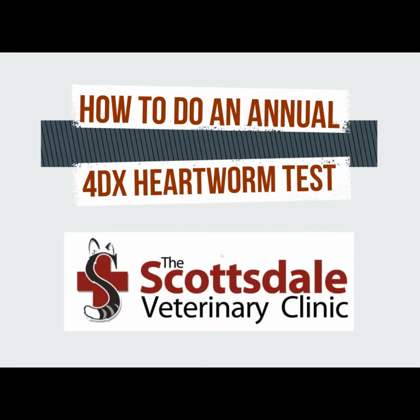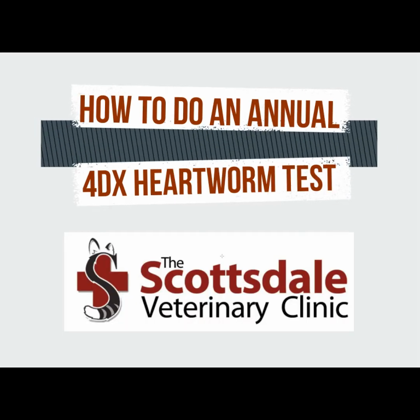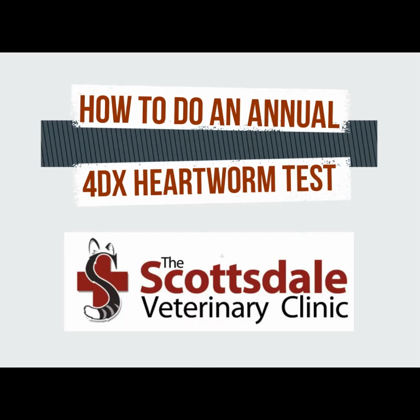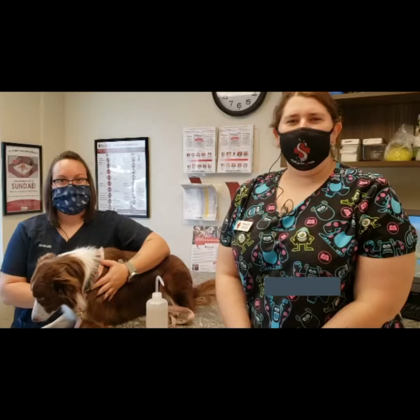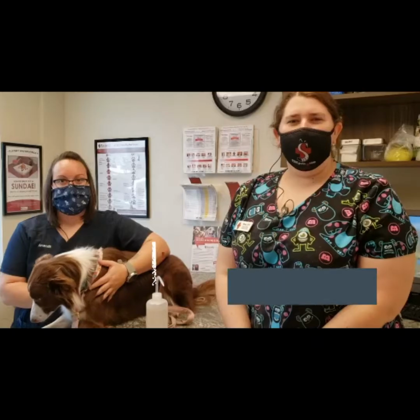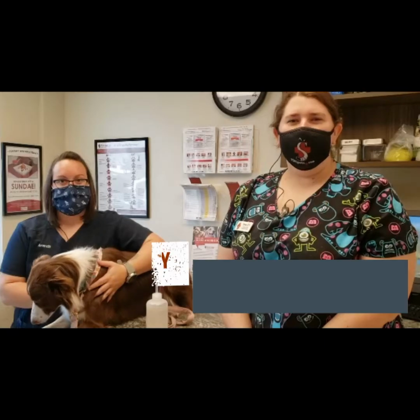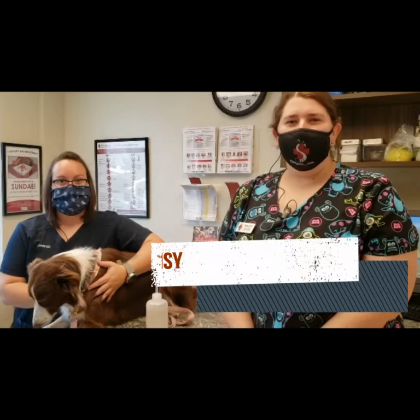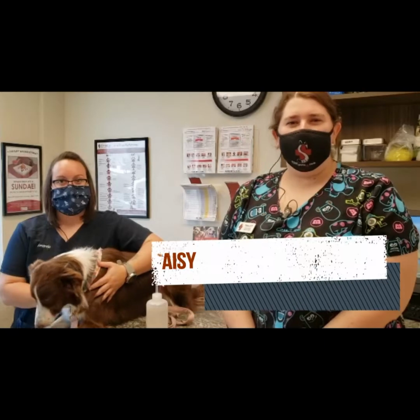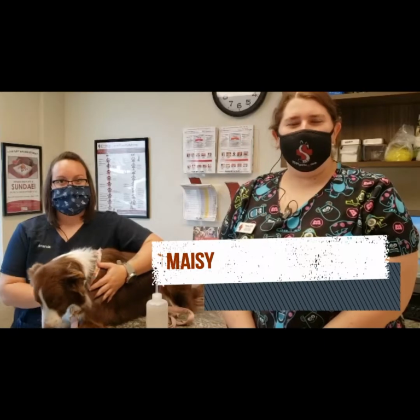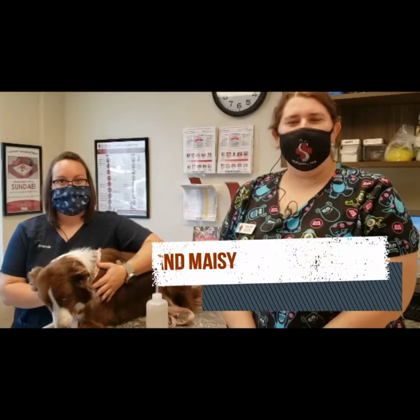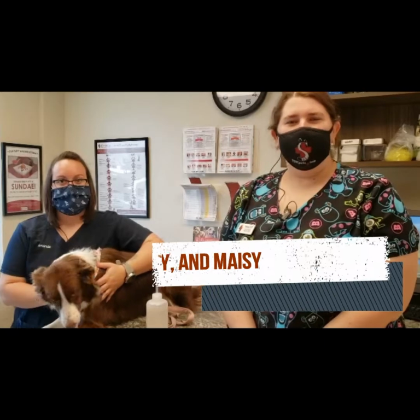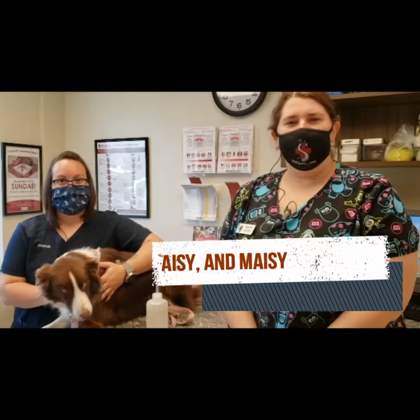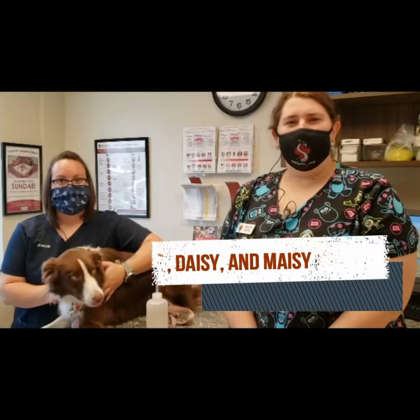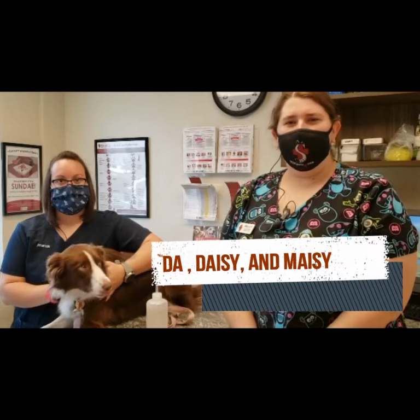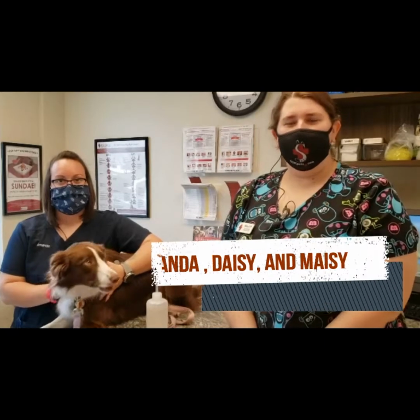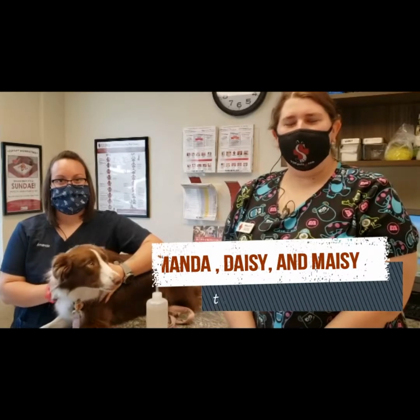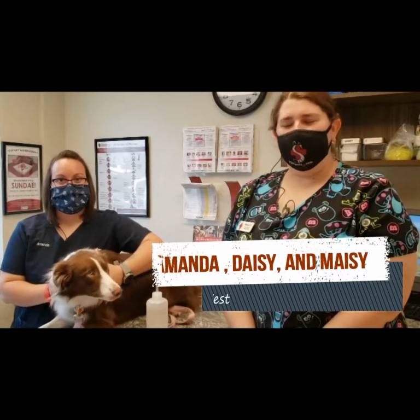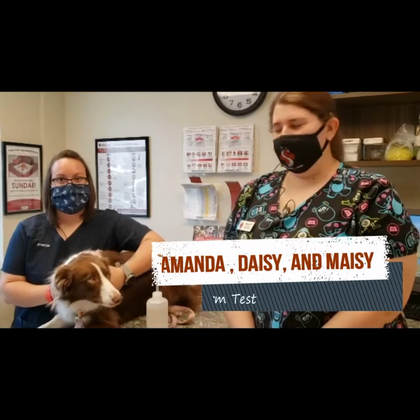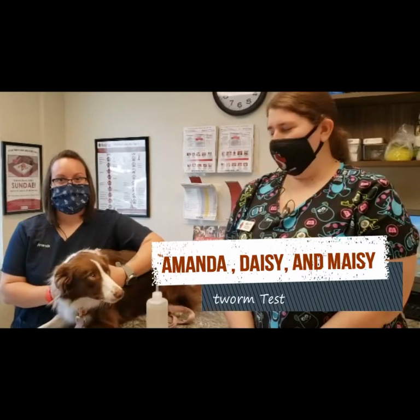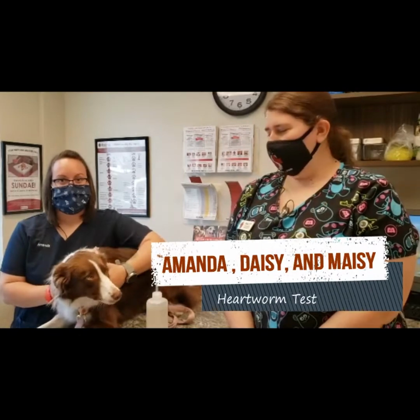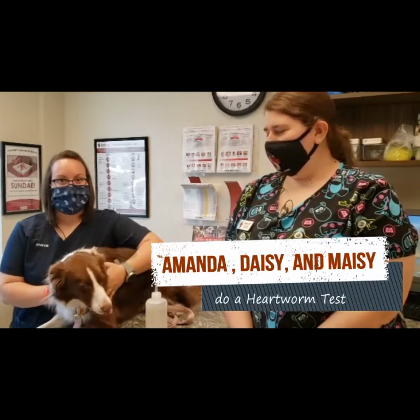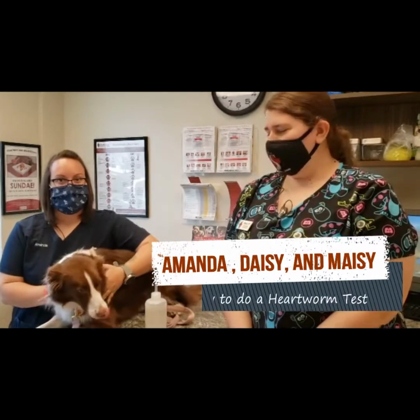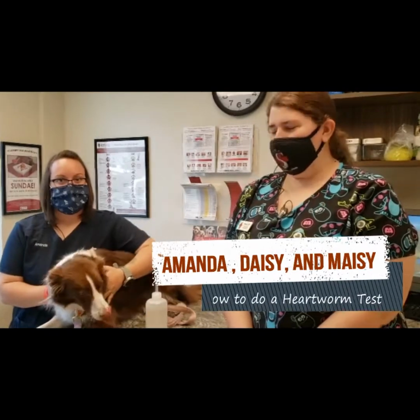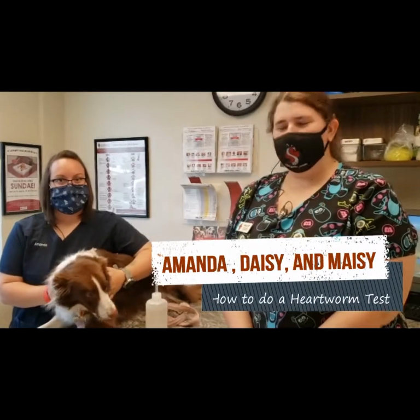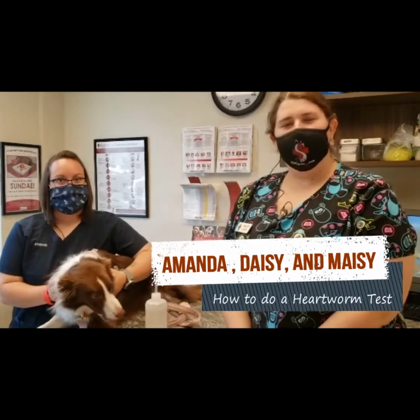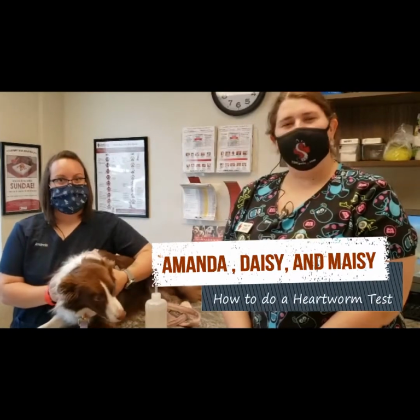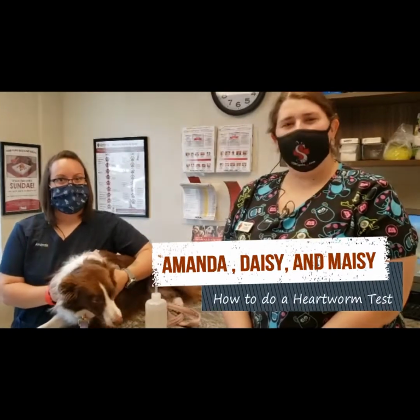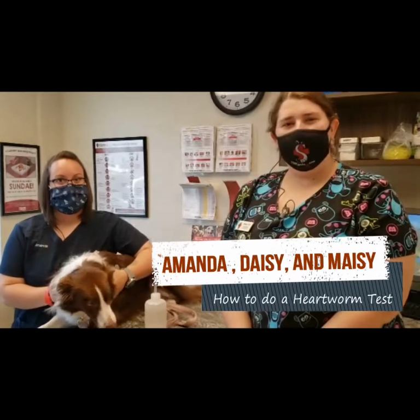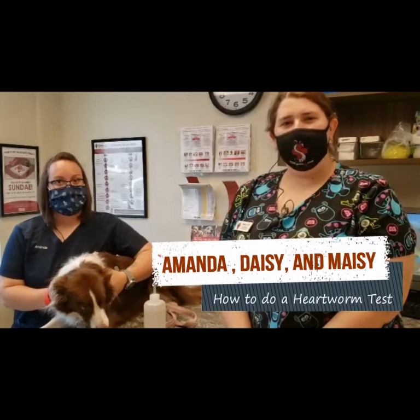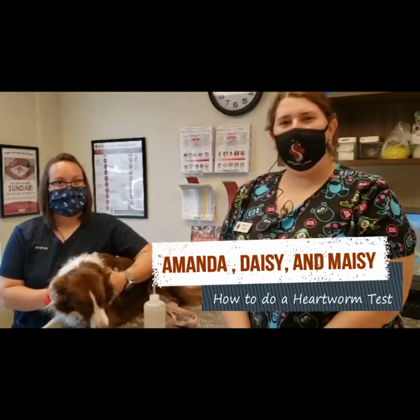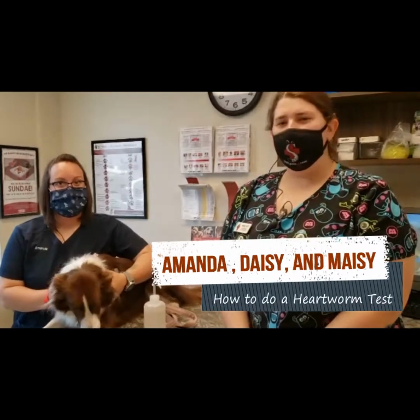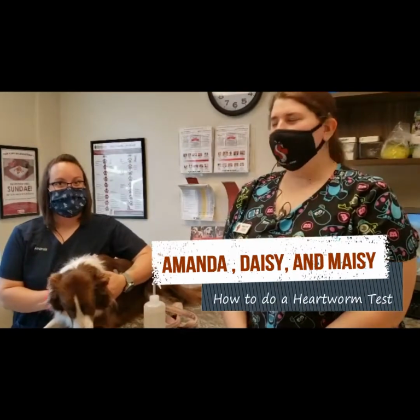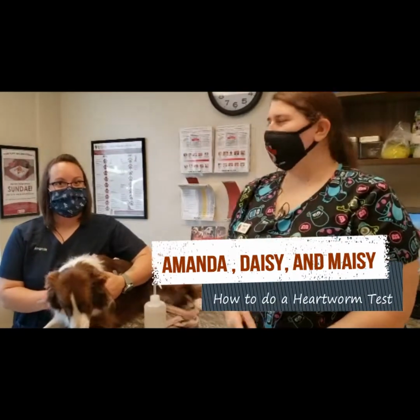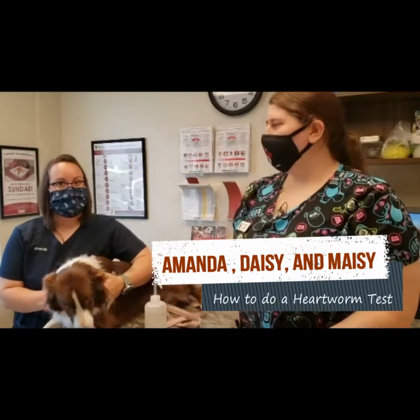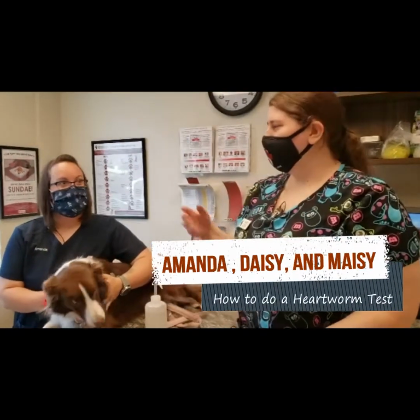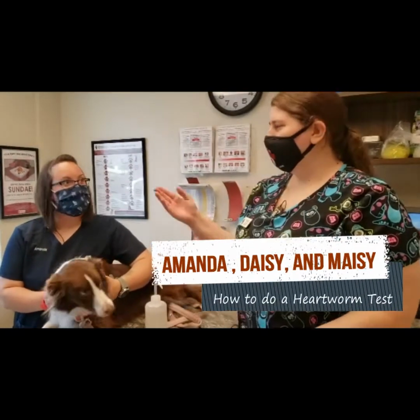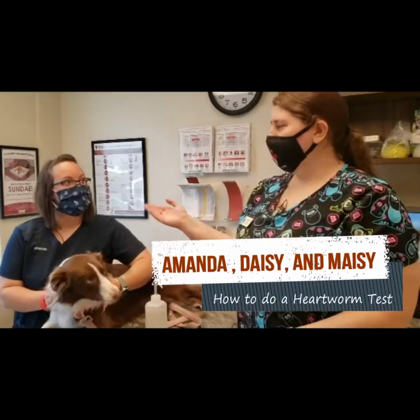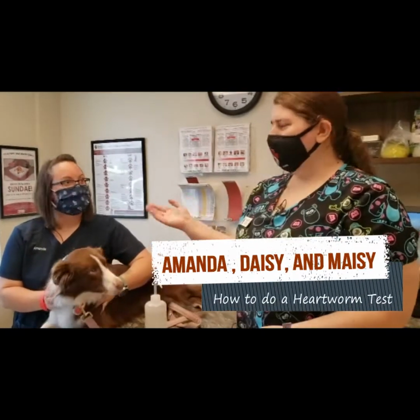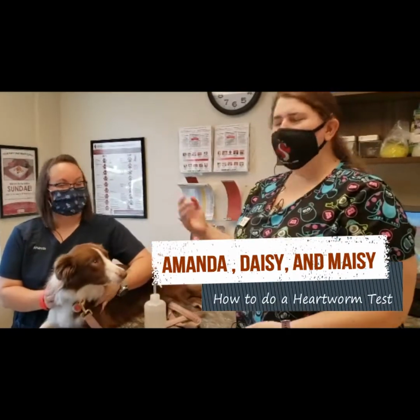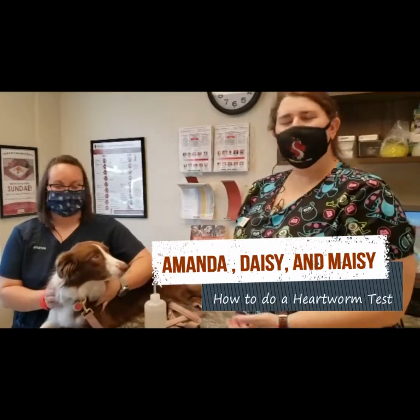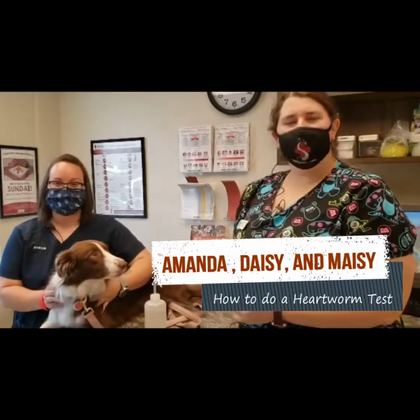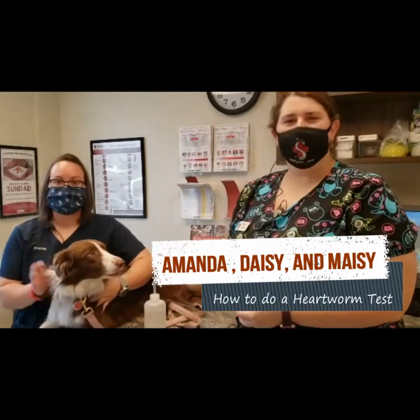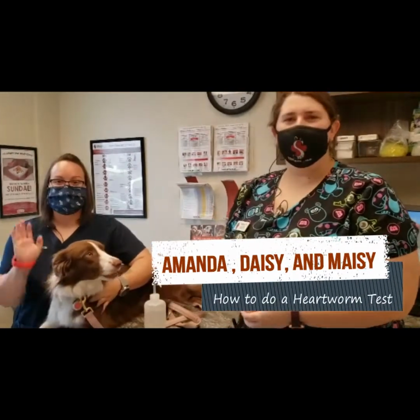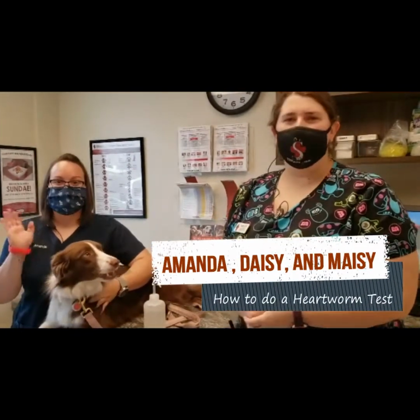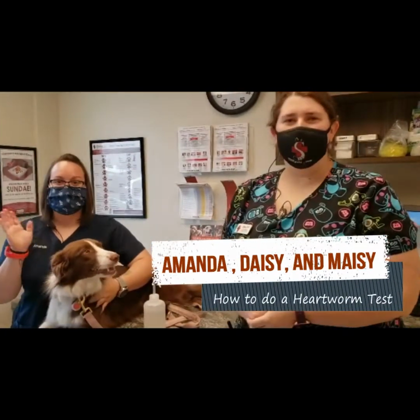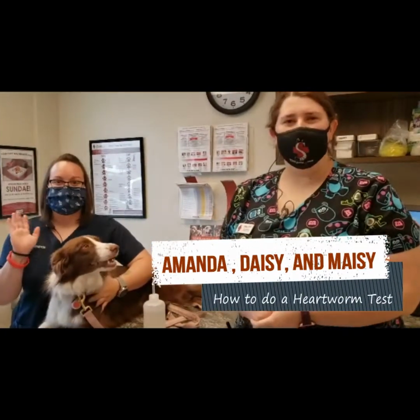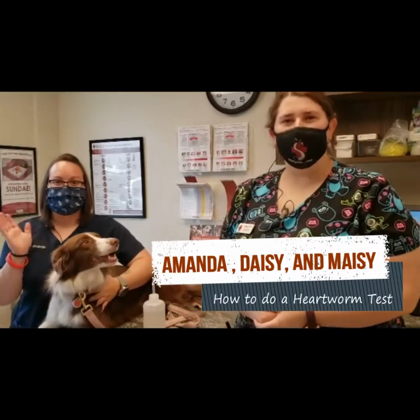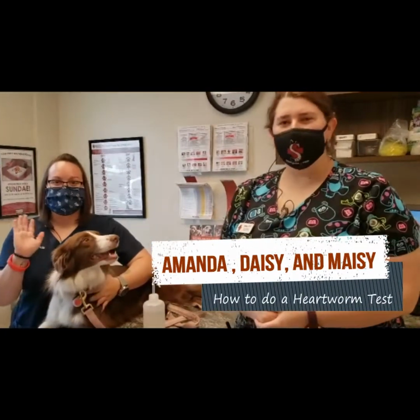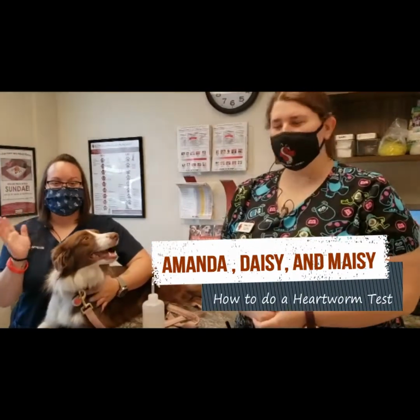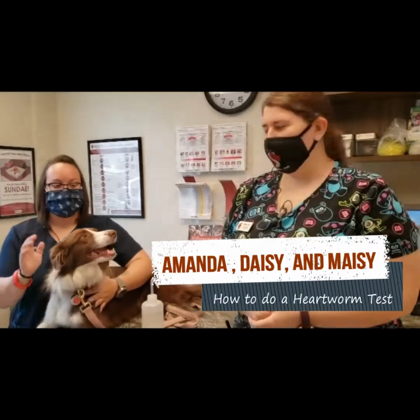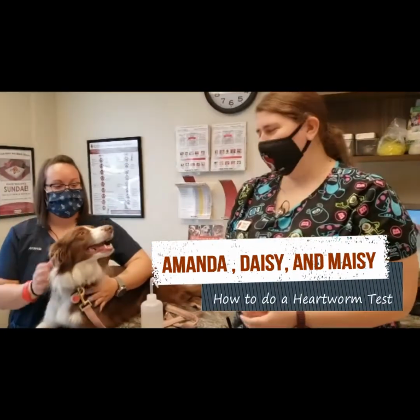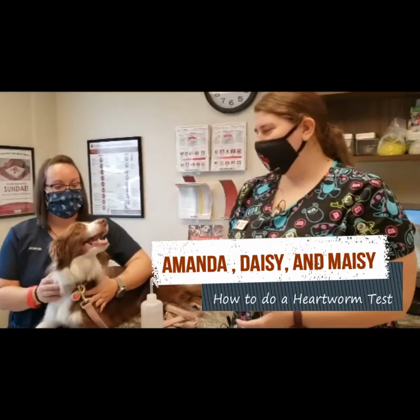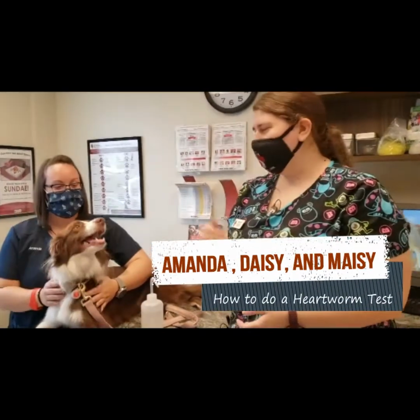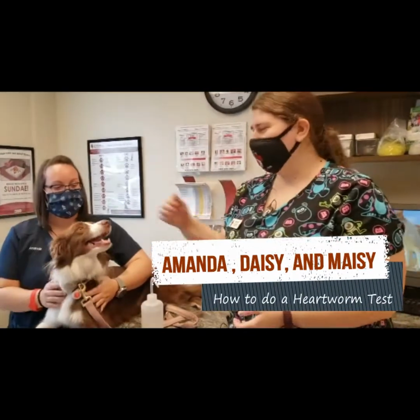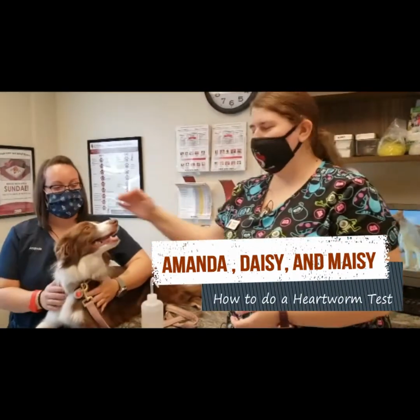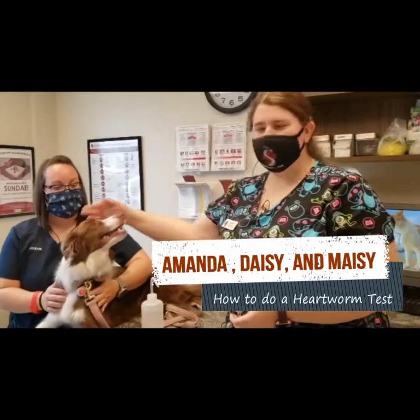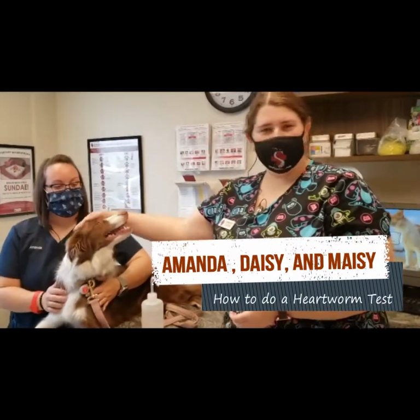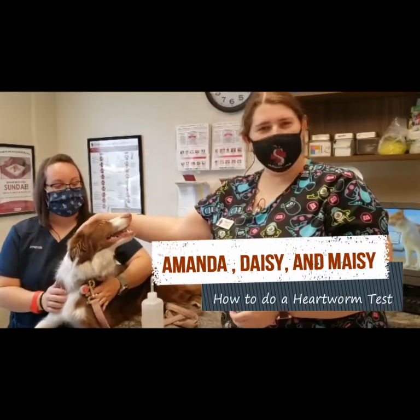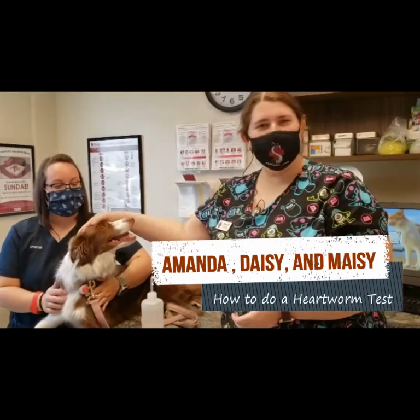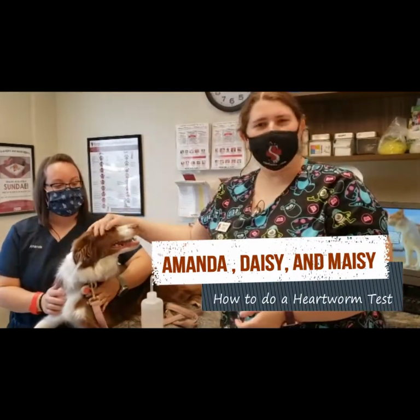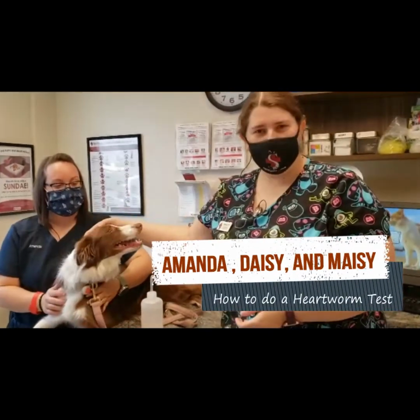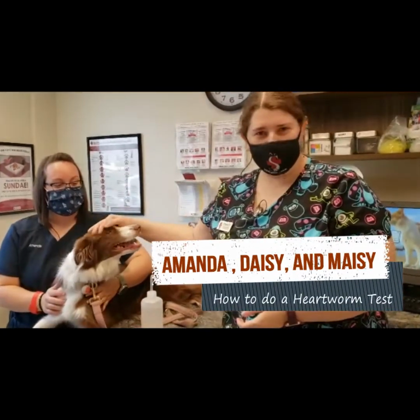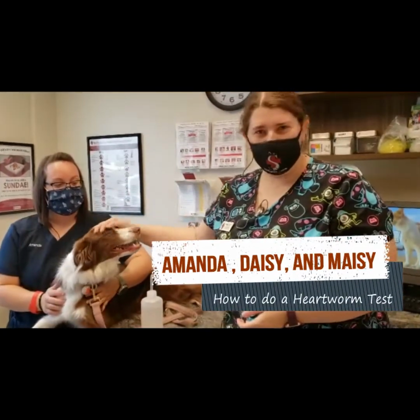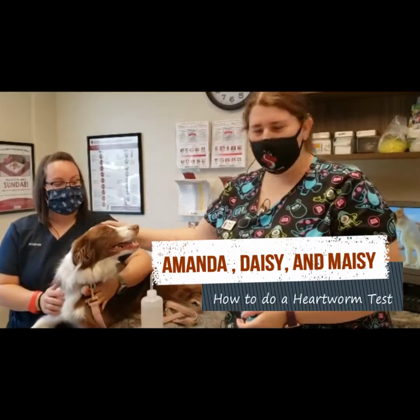My name is Daisy. I'm a technician here at the Scottsdale Vet Clinic. This is Amanda, she's a receptionist, and this is Maisie, she's my dog.